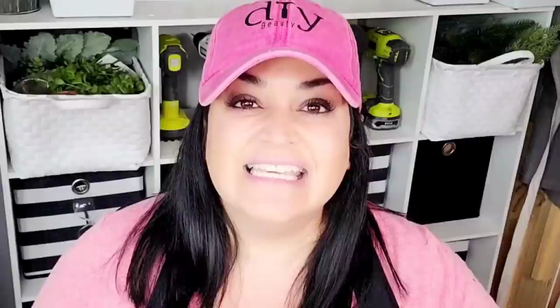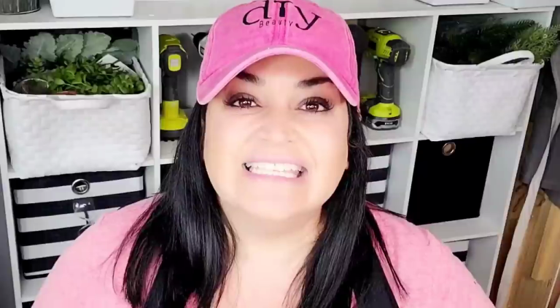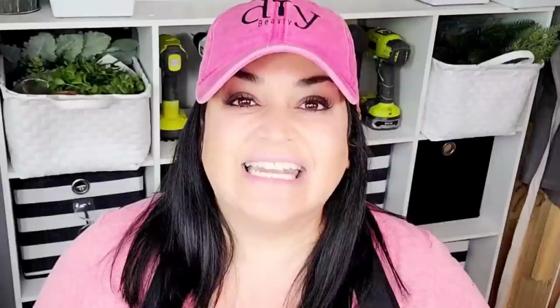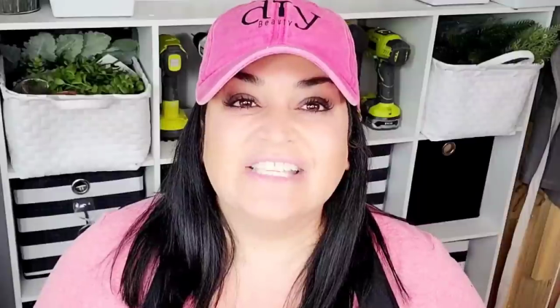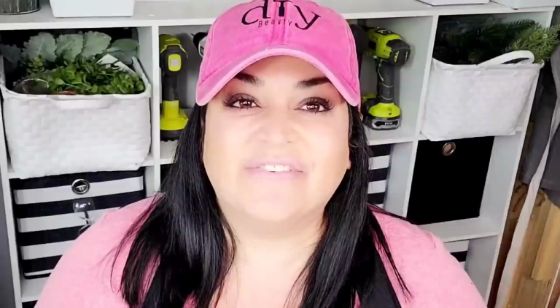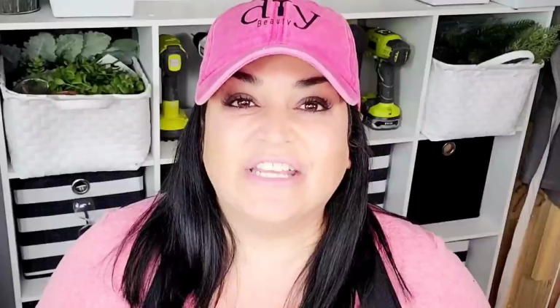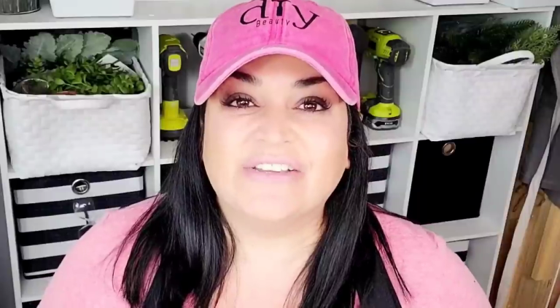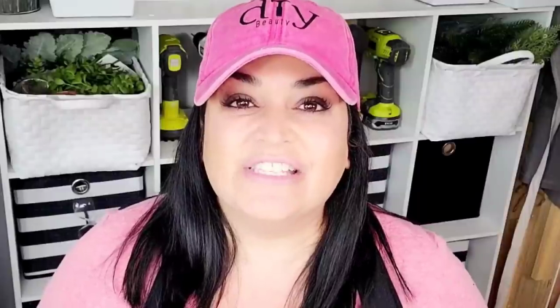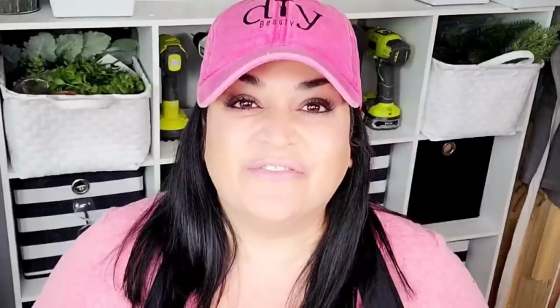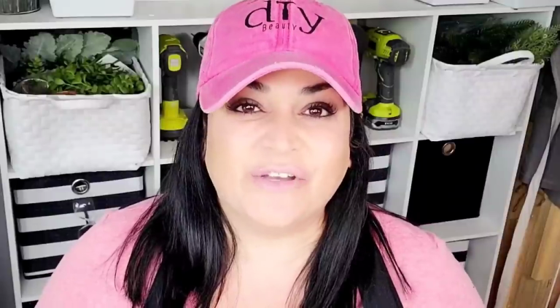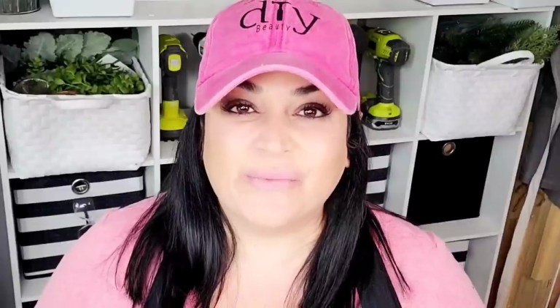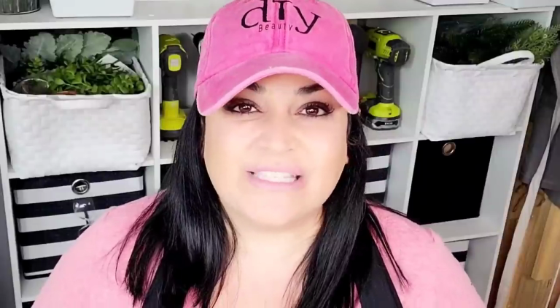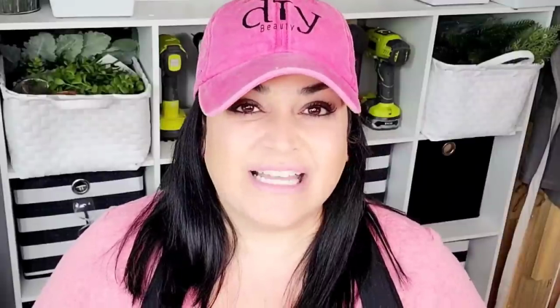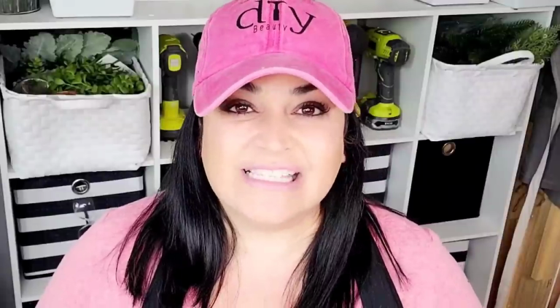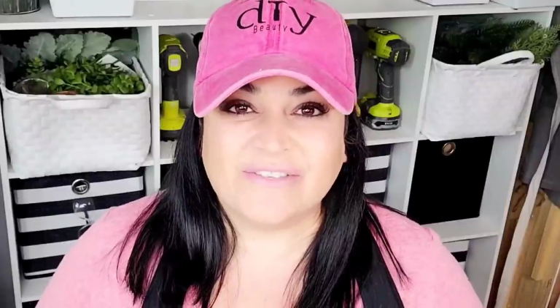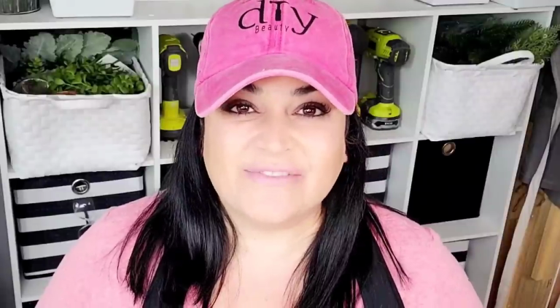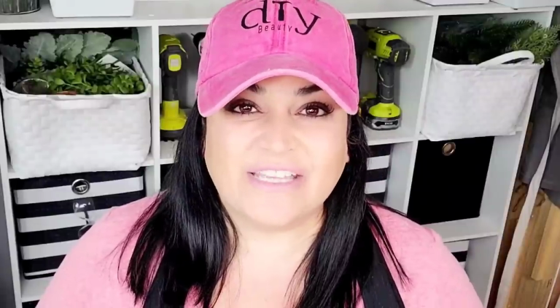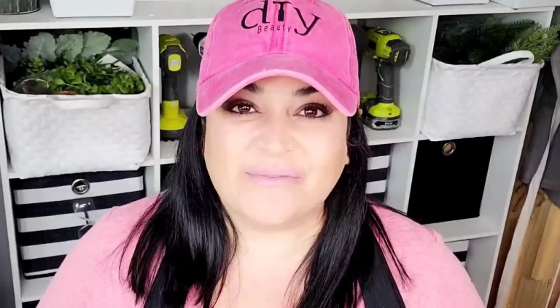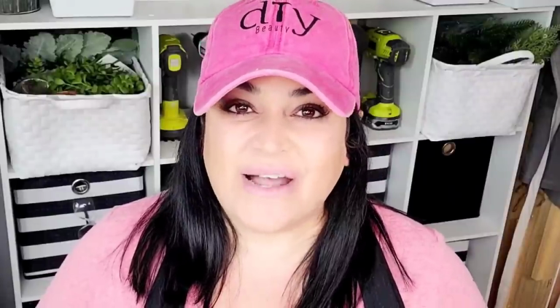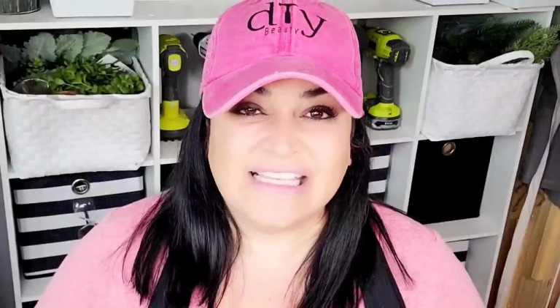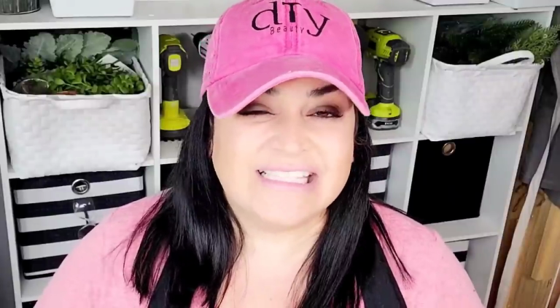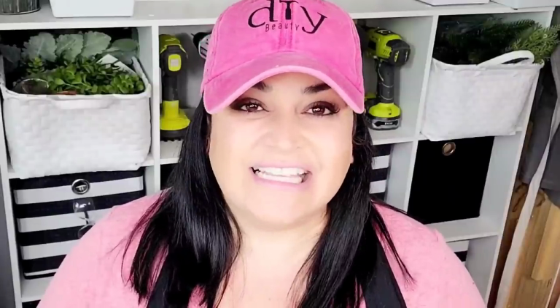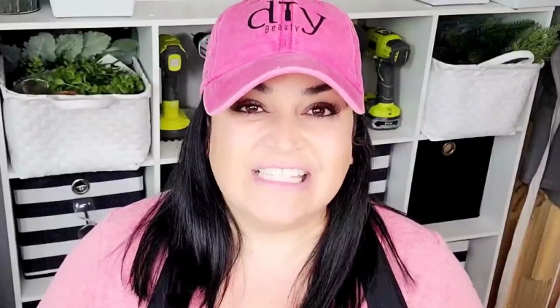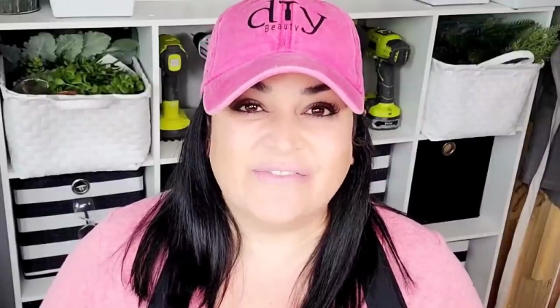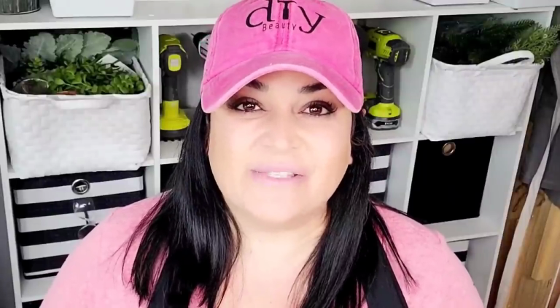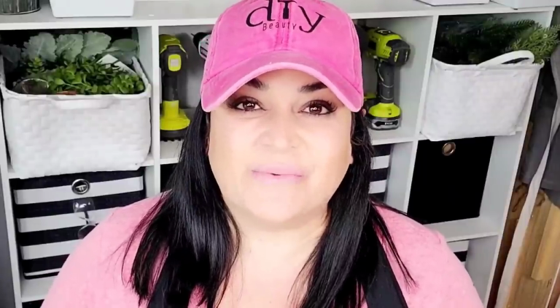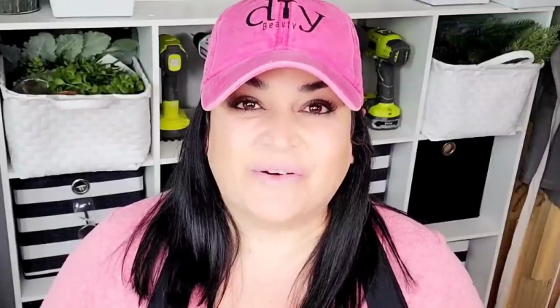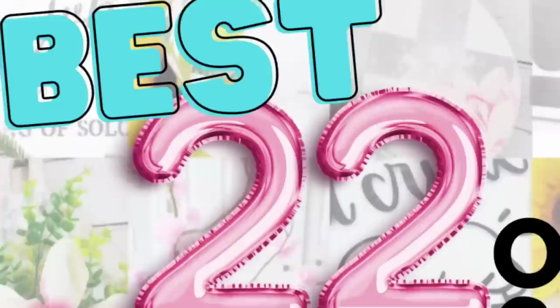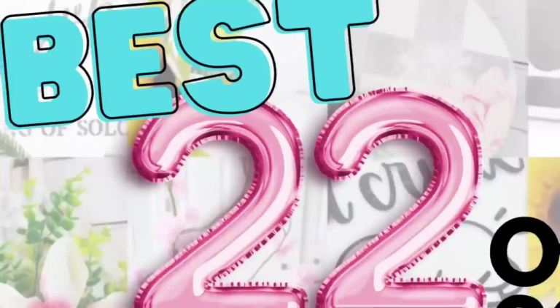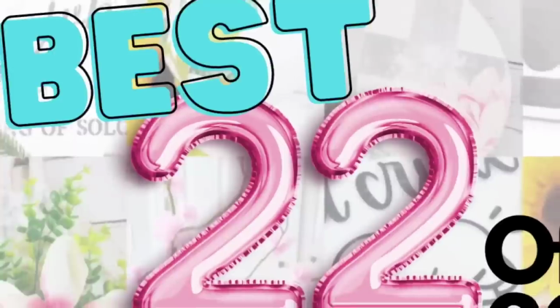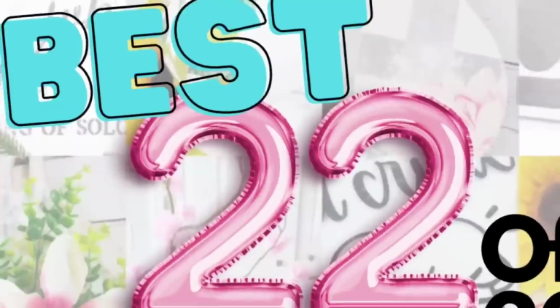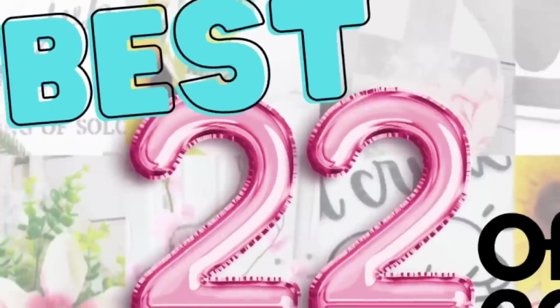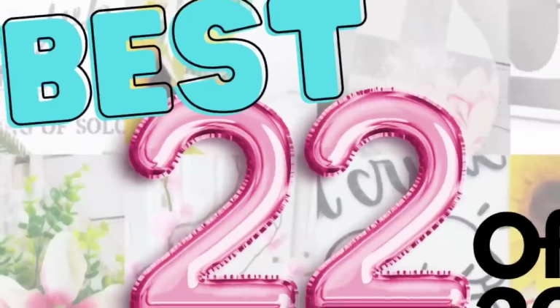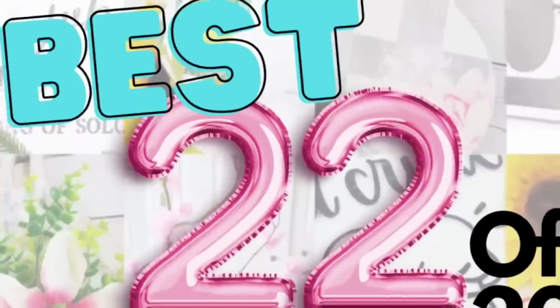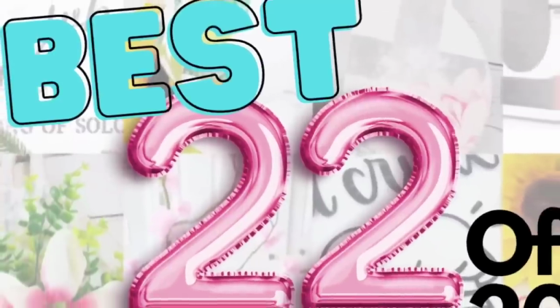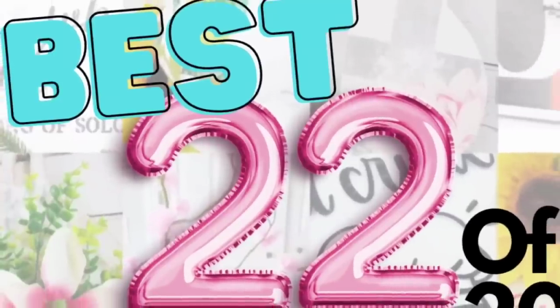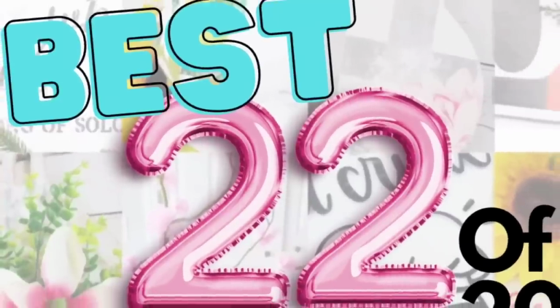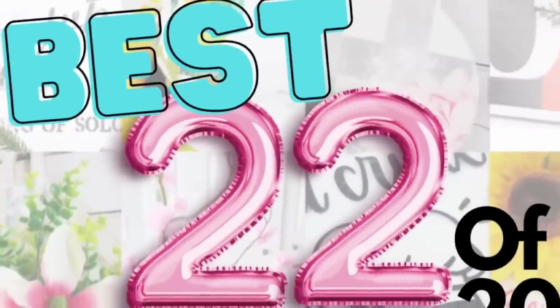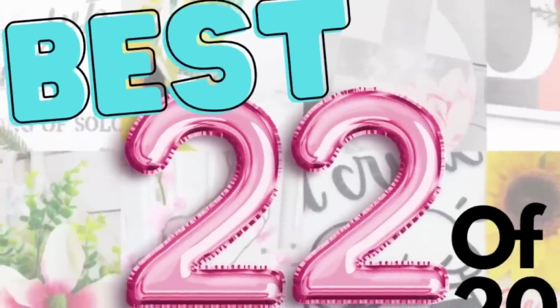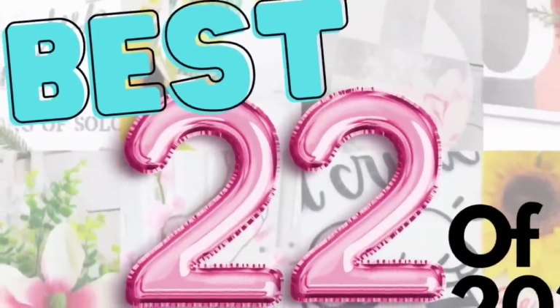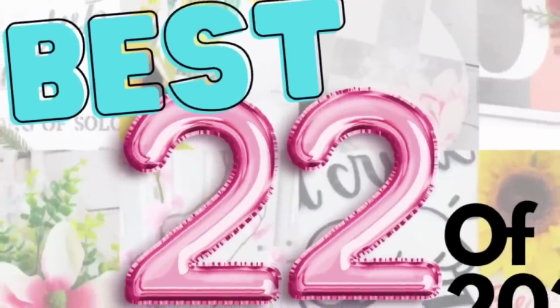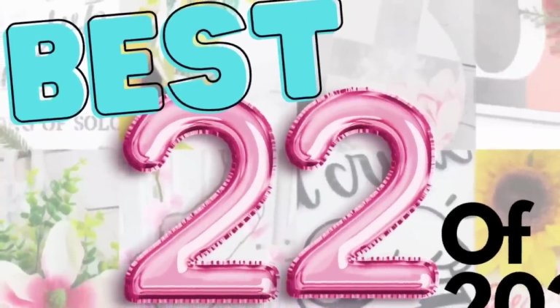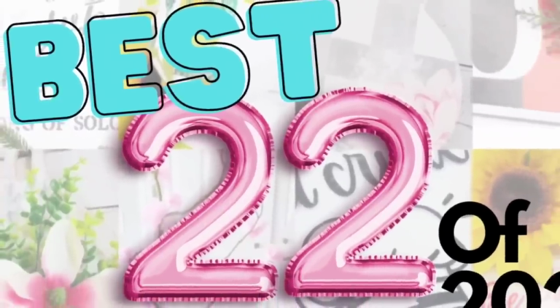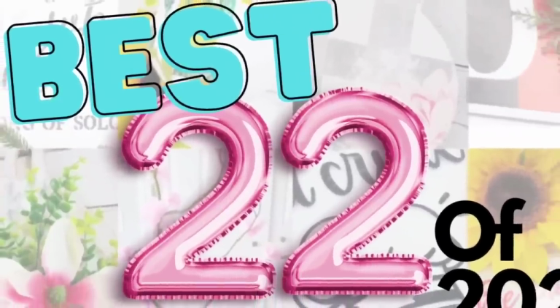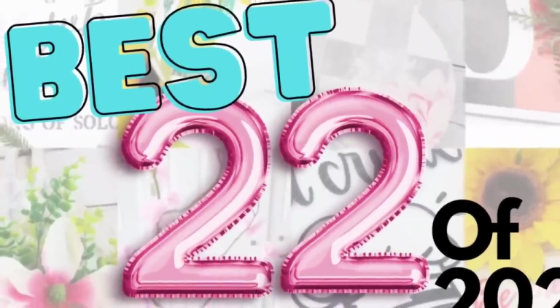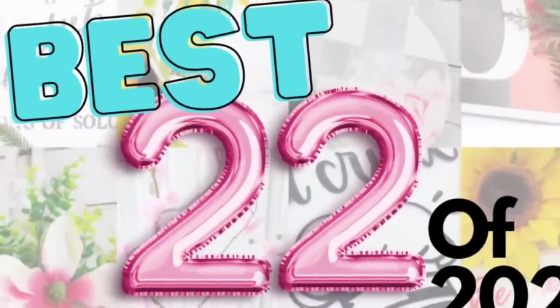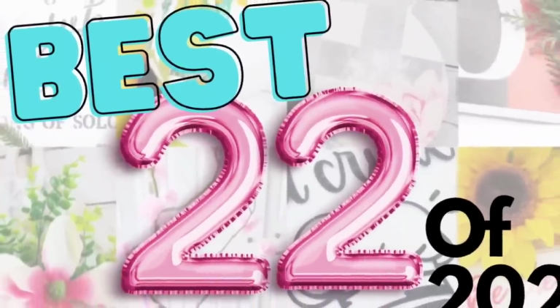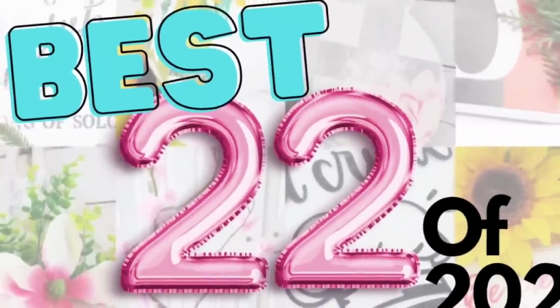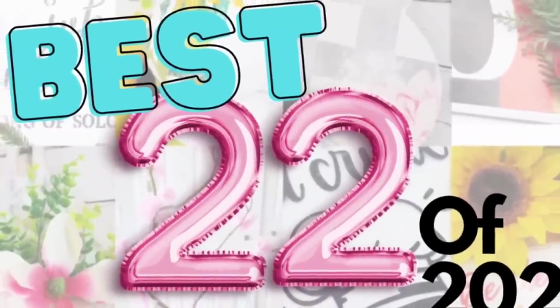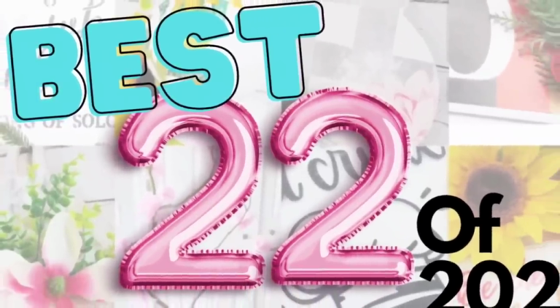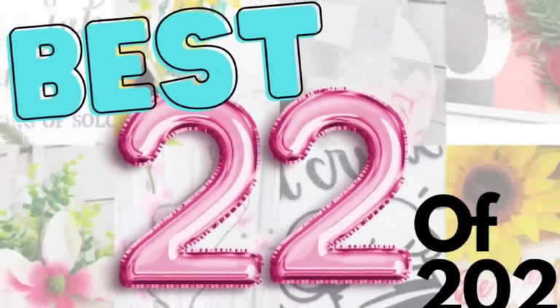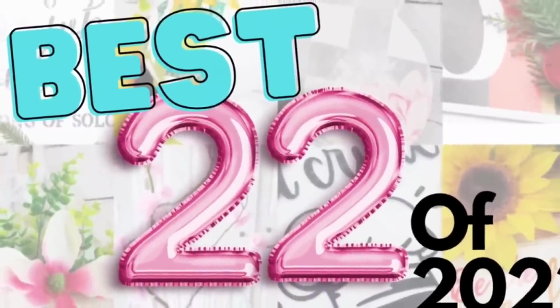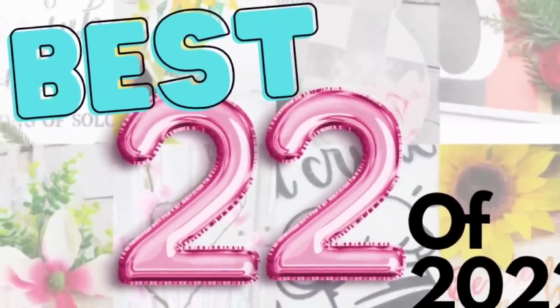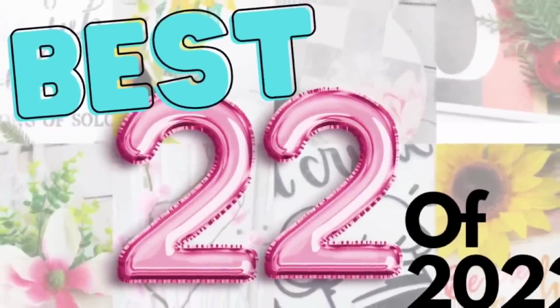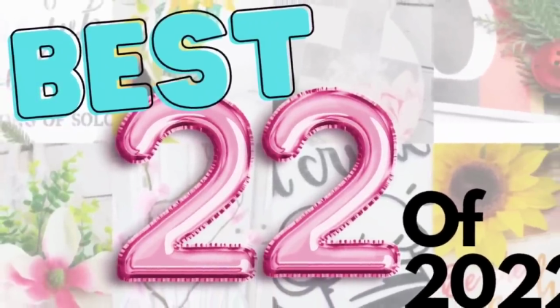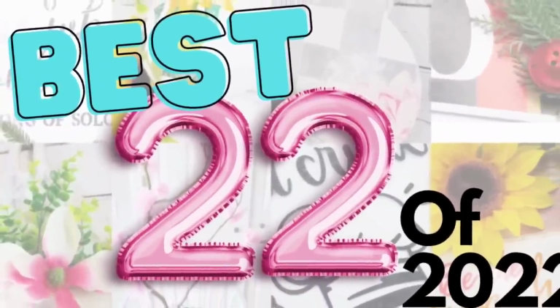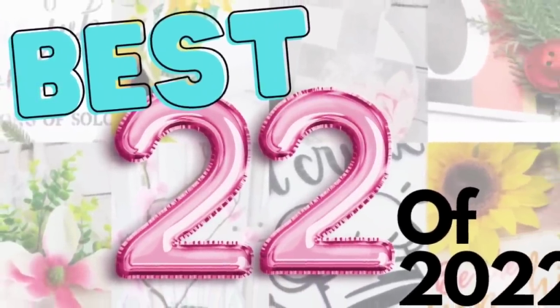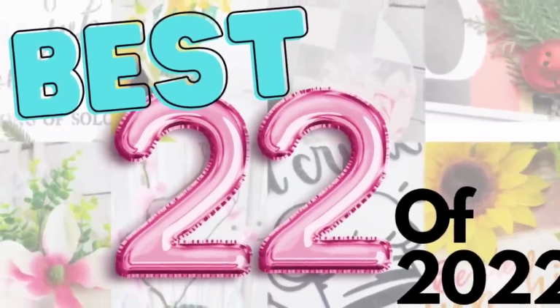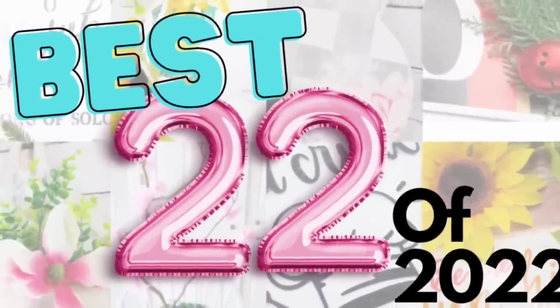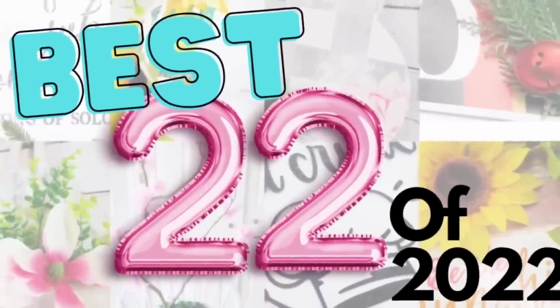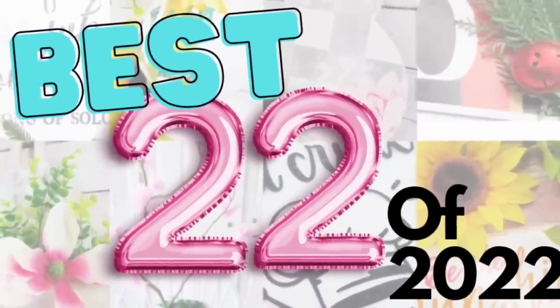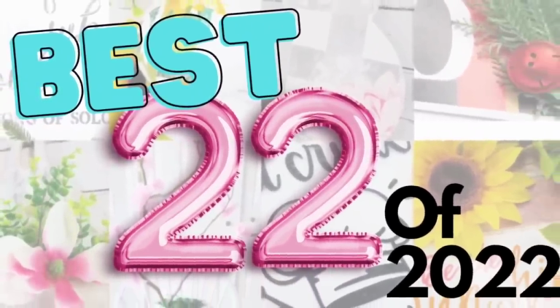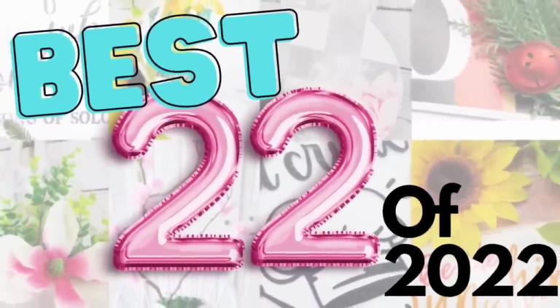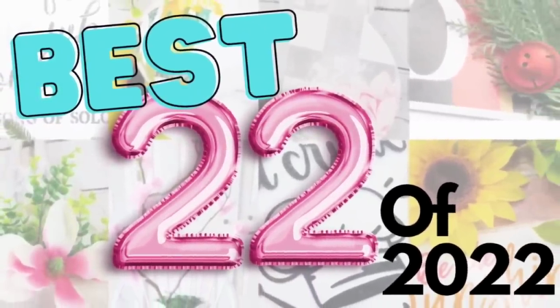Today's video is filled with tons of DIY, tons of inspiration. Today I have for you the best 22 DIYs of 2022.